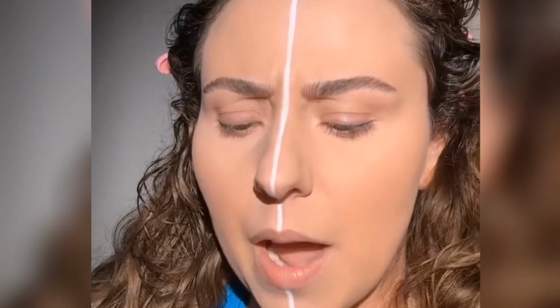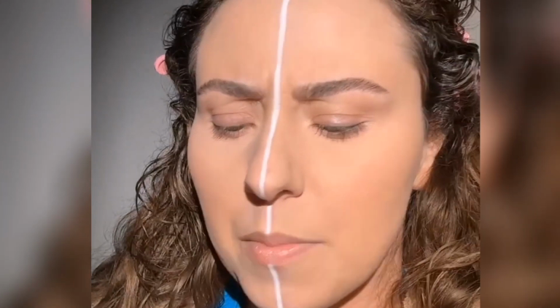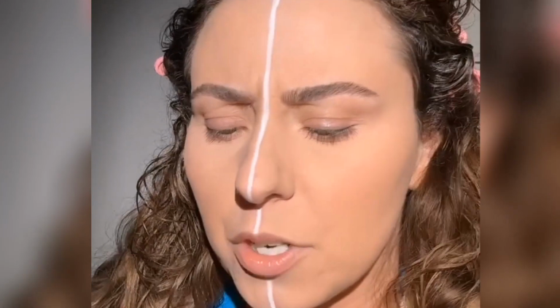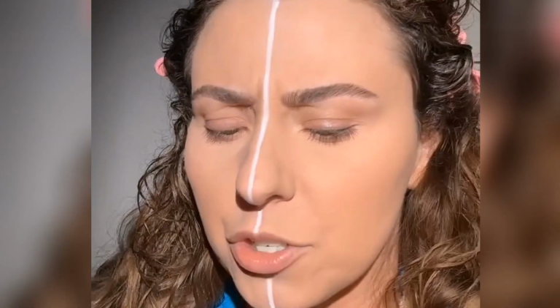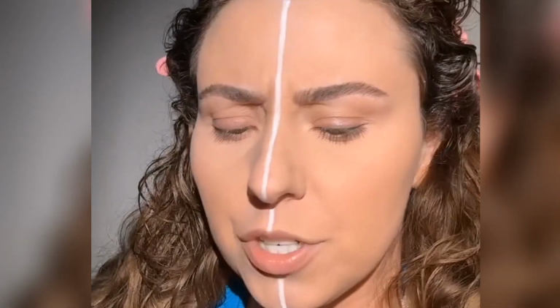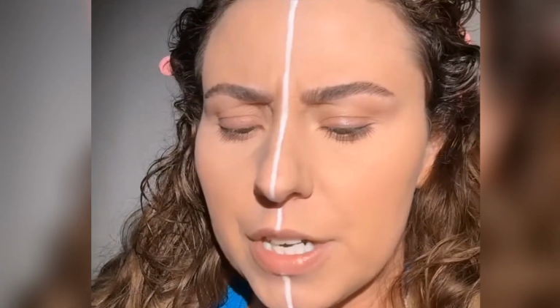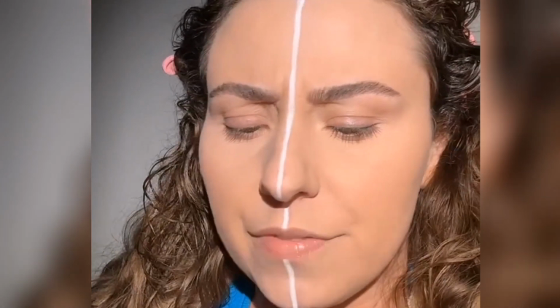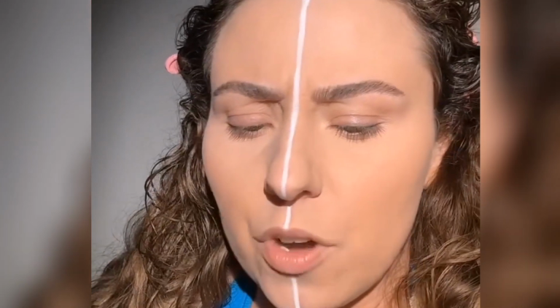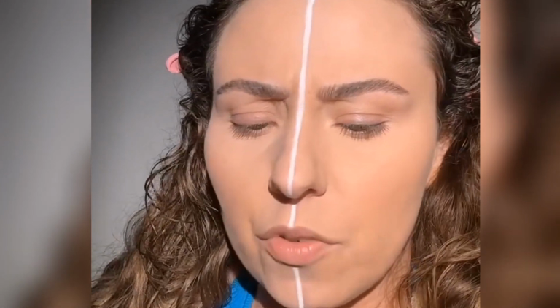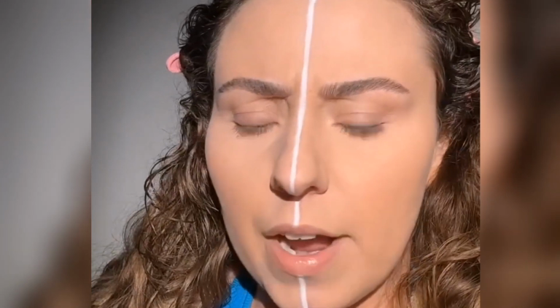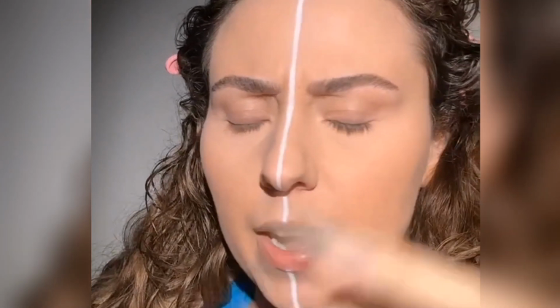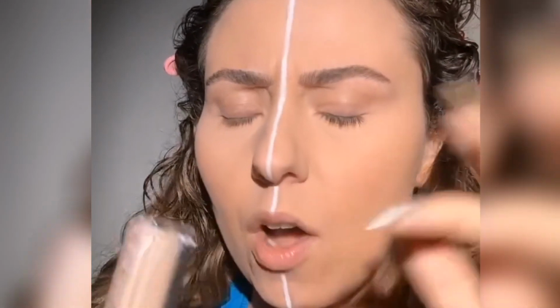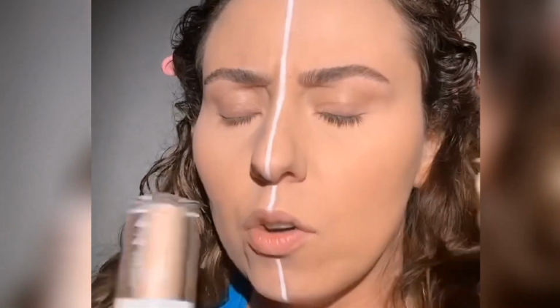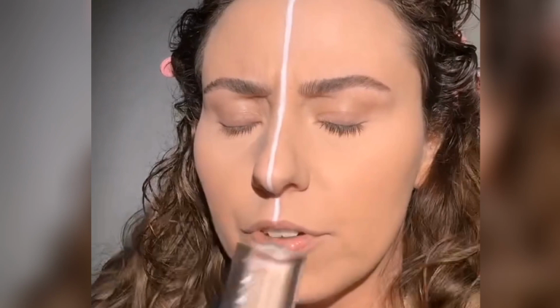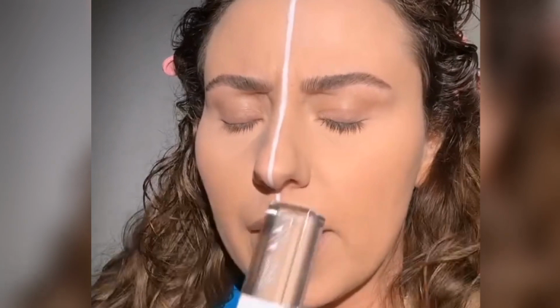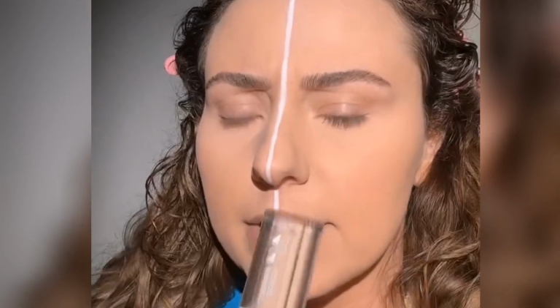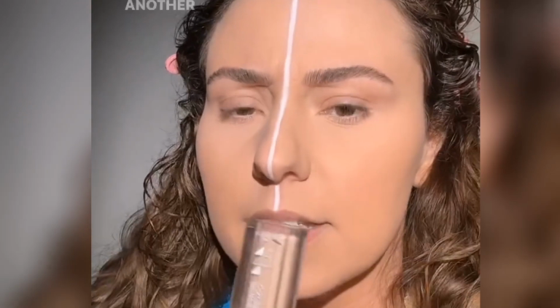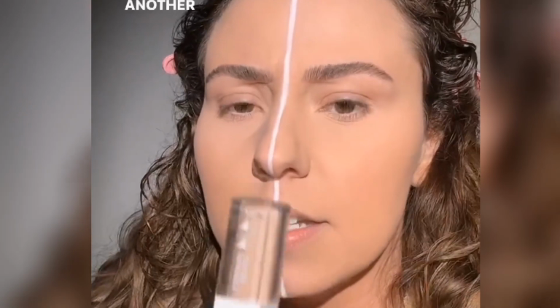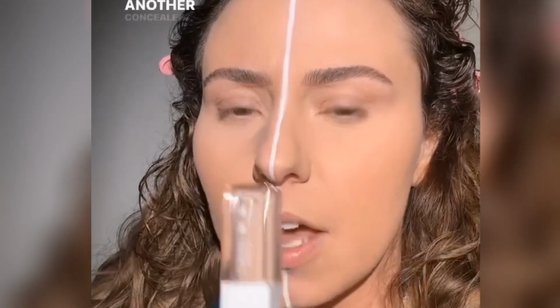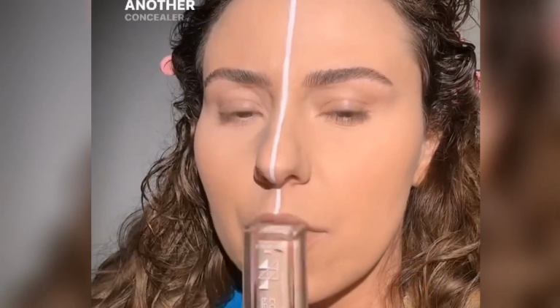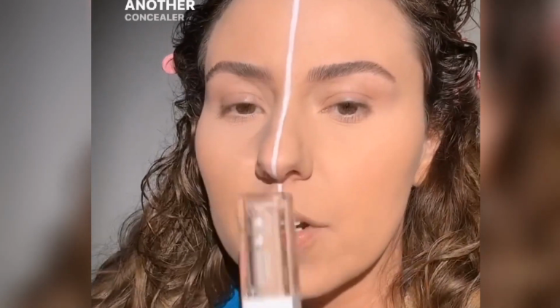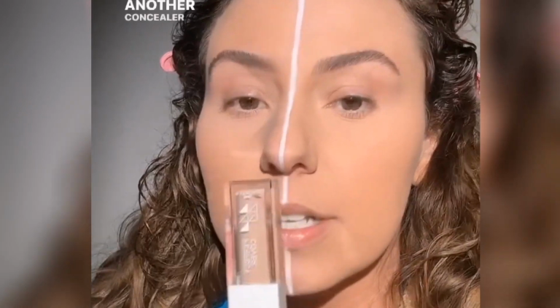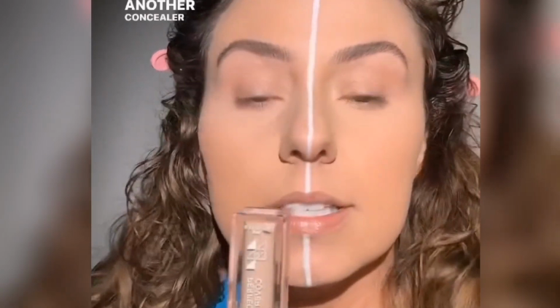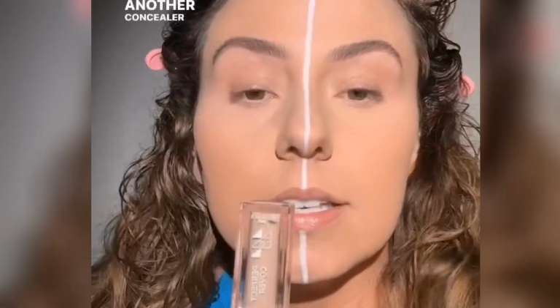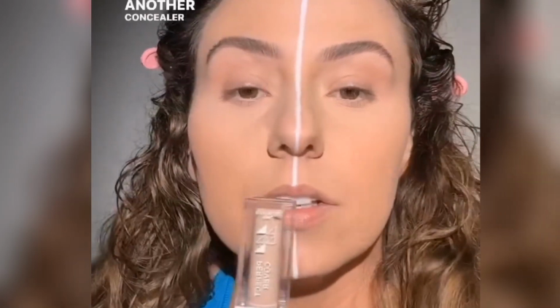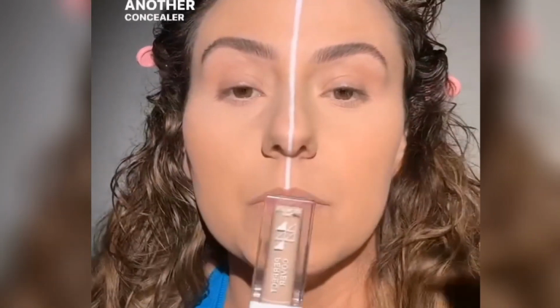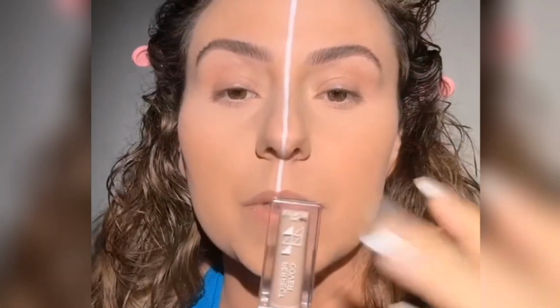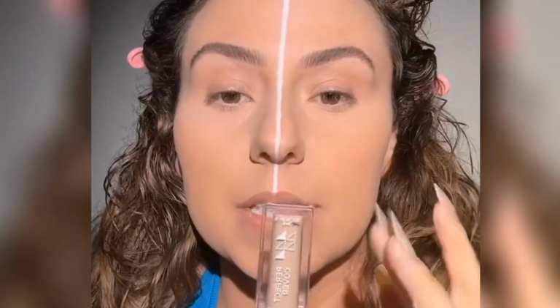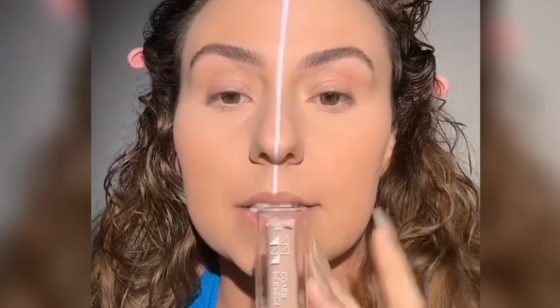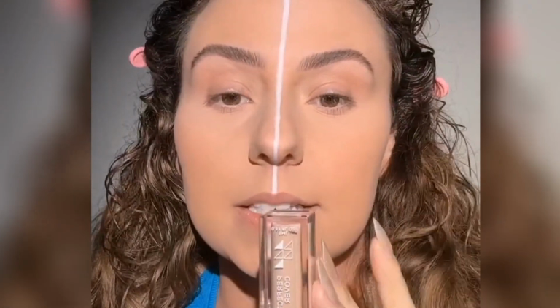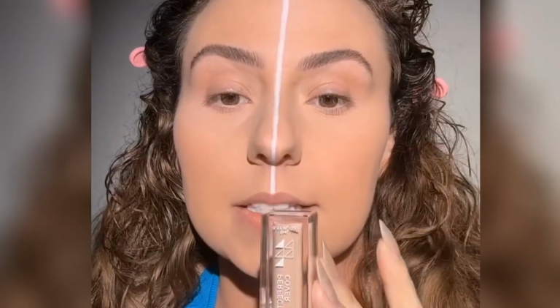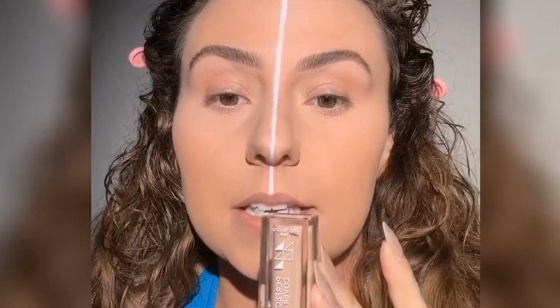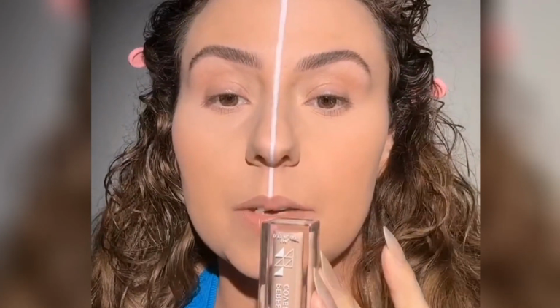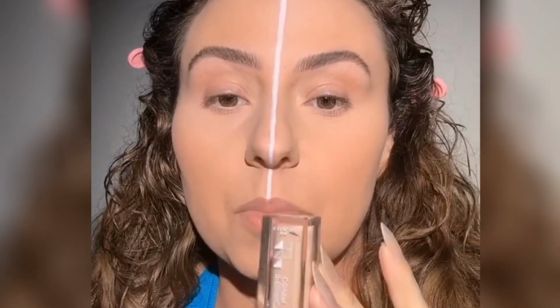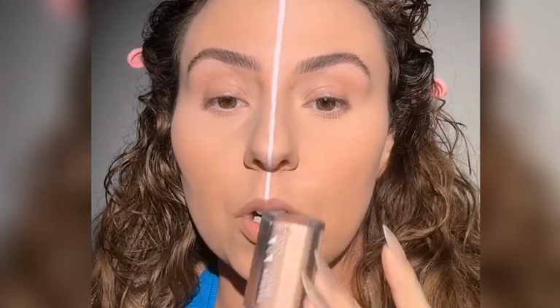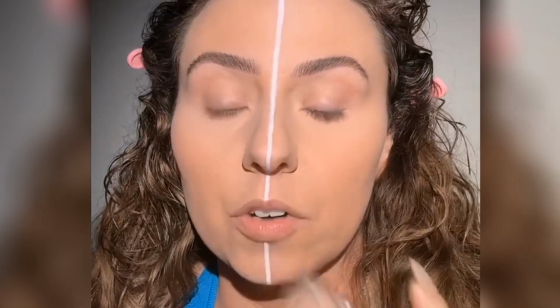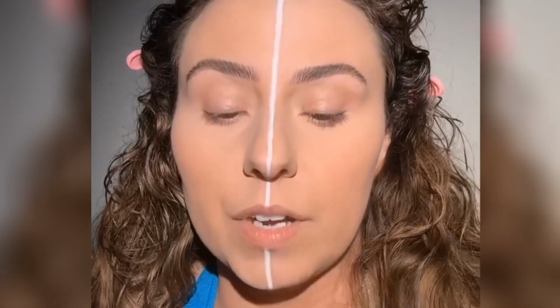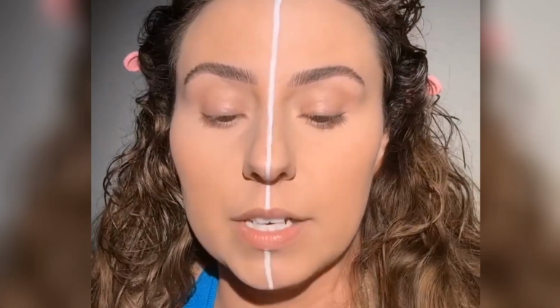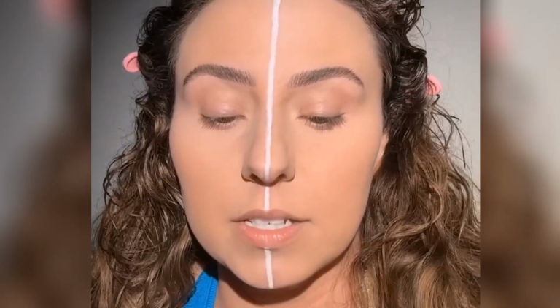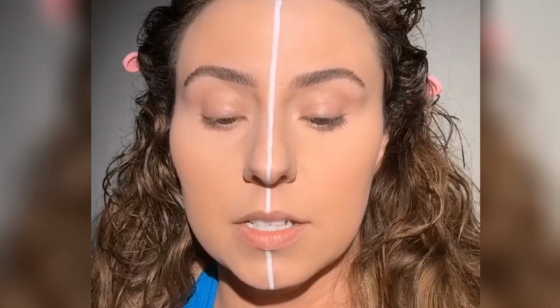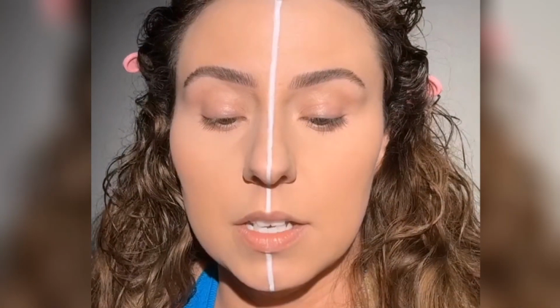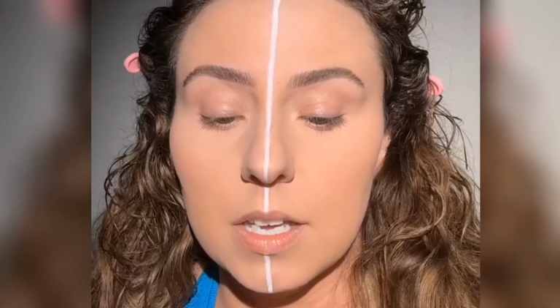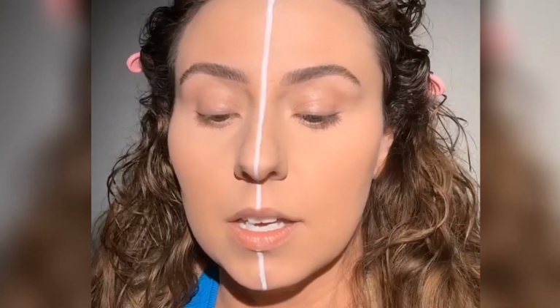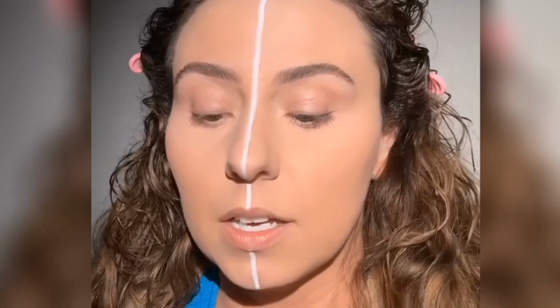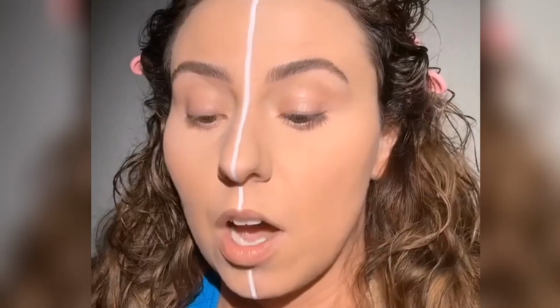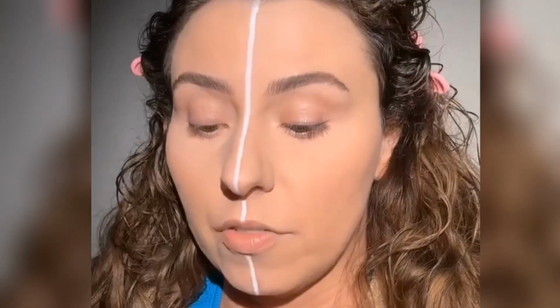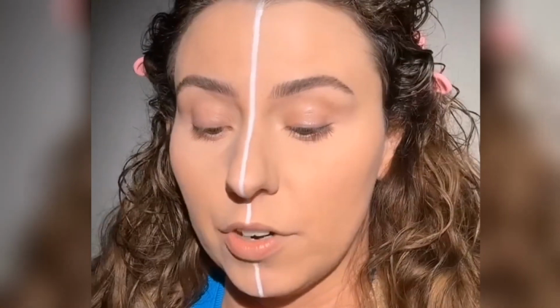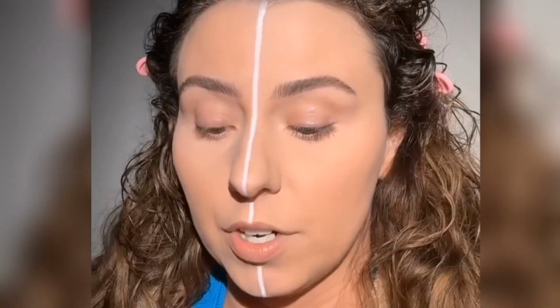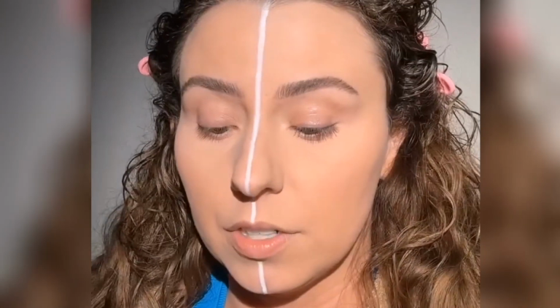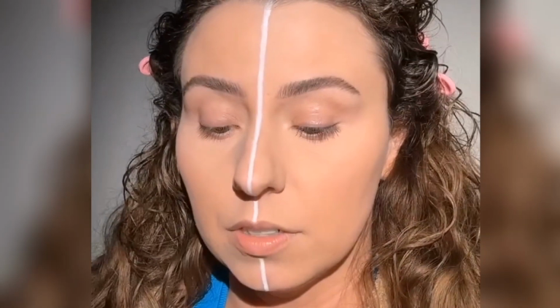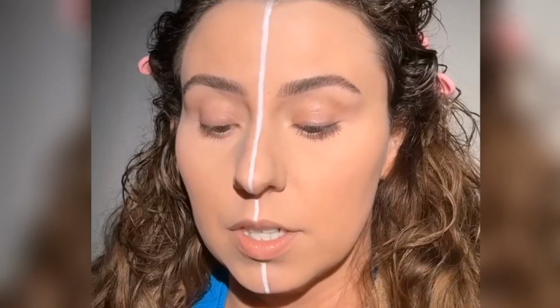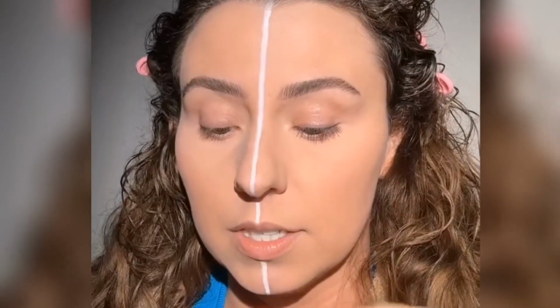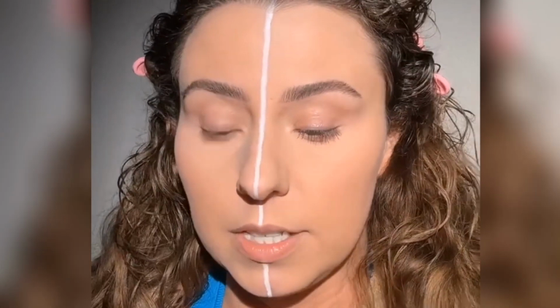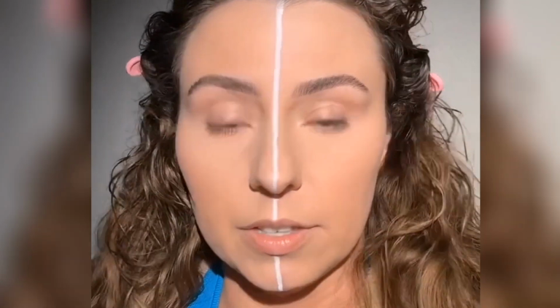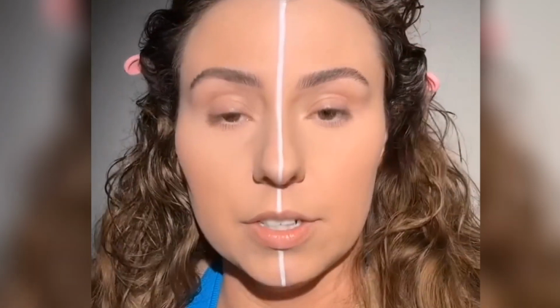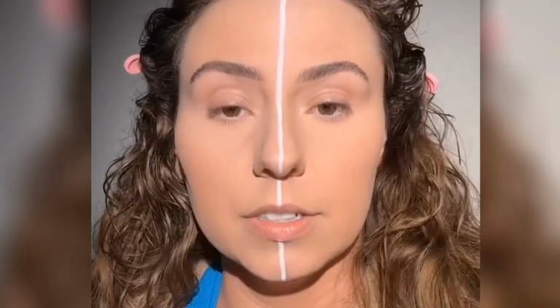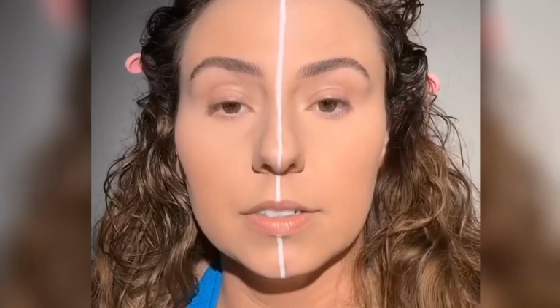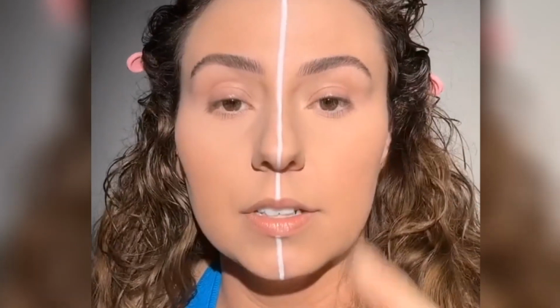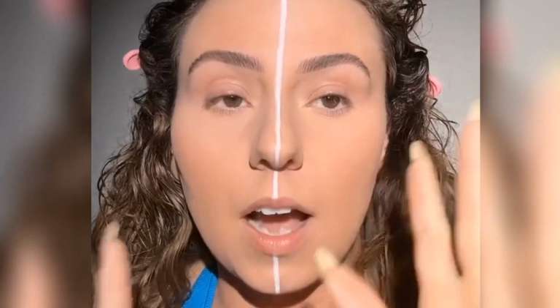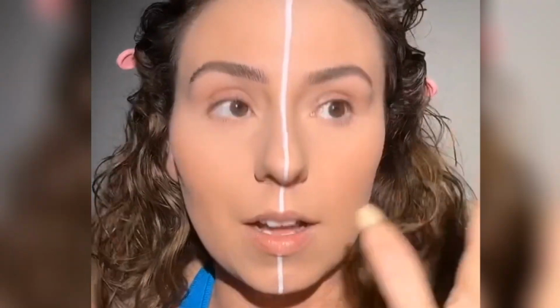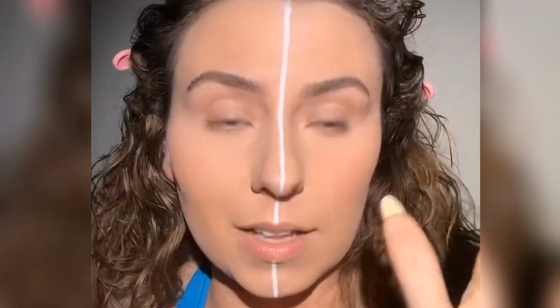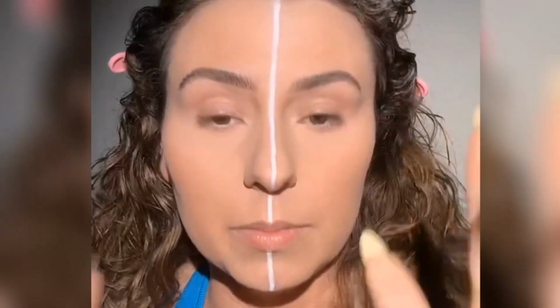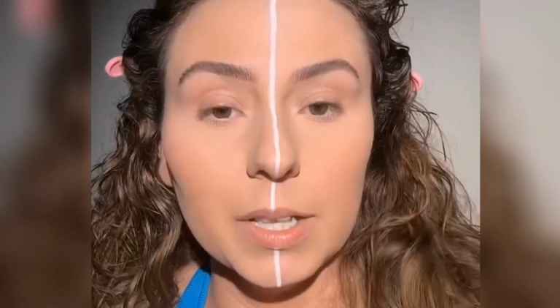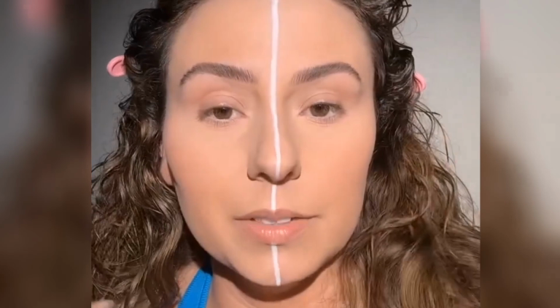I'm not sure if Ofra has another concealer, but this is the Perfect Cover Concealer — I'll label it.